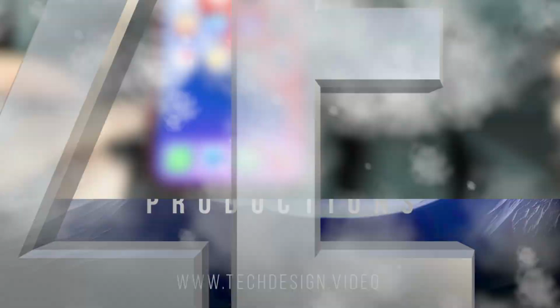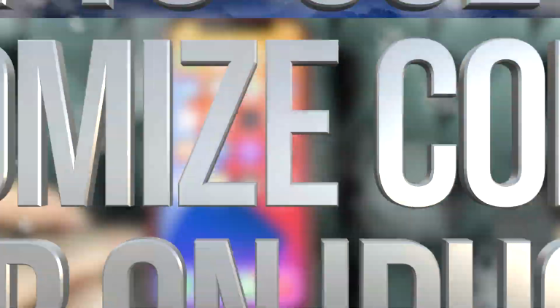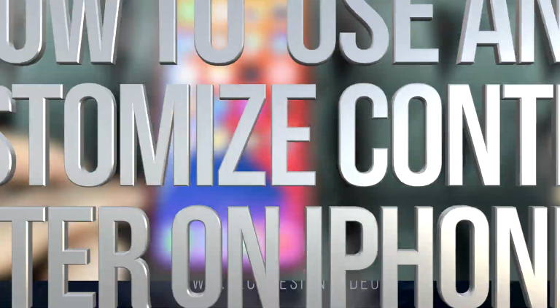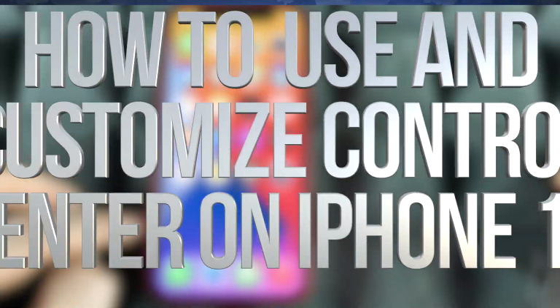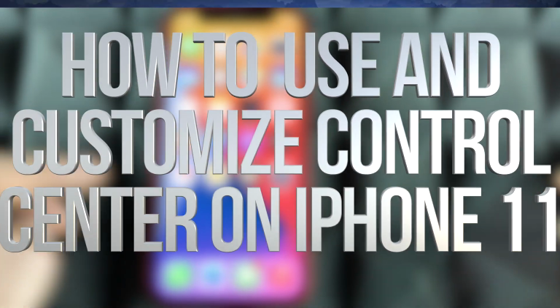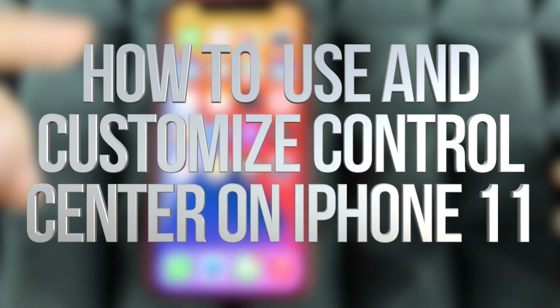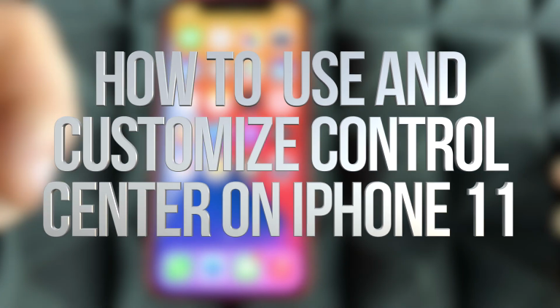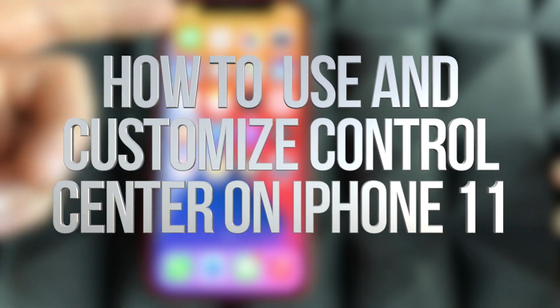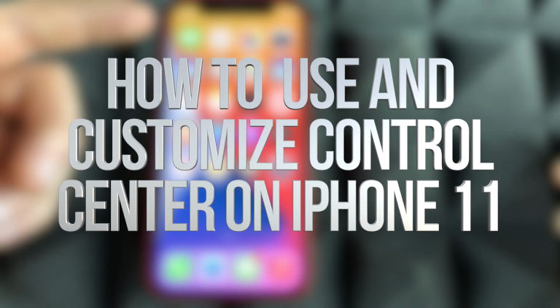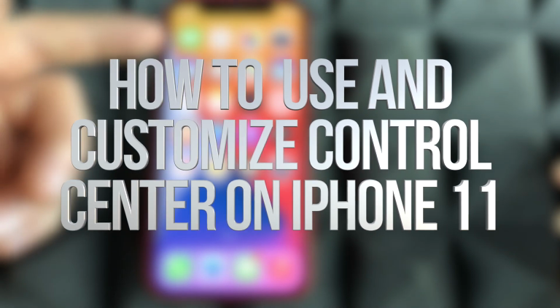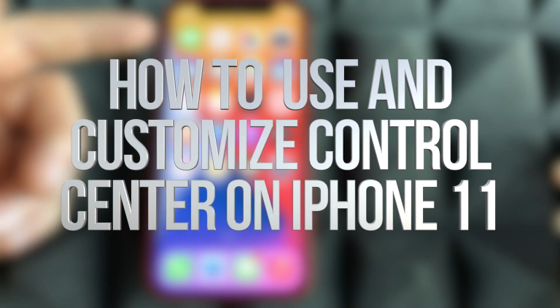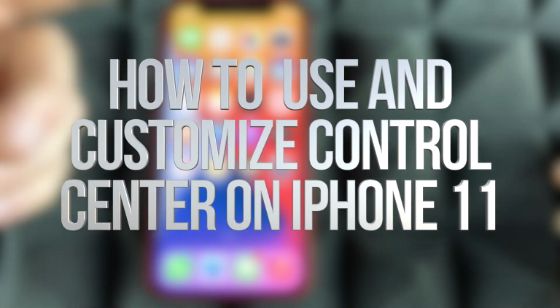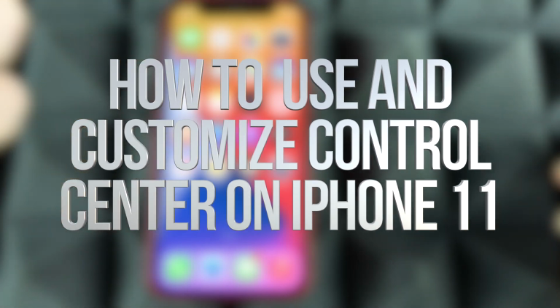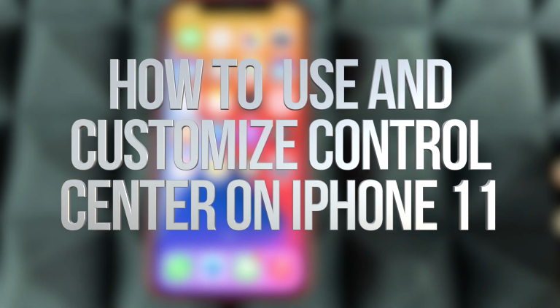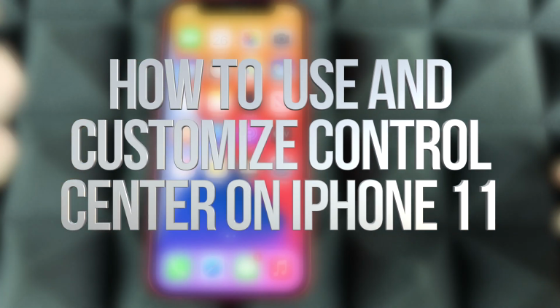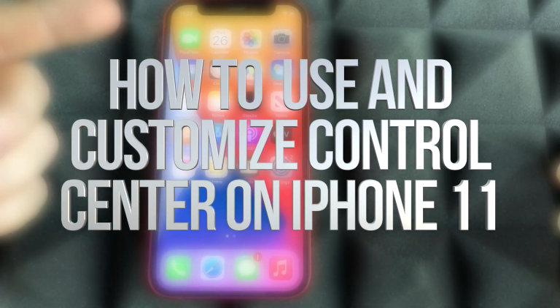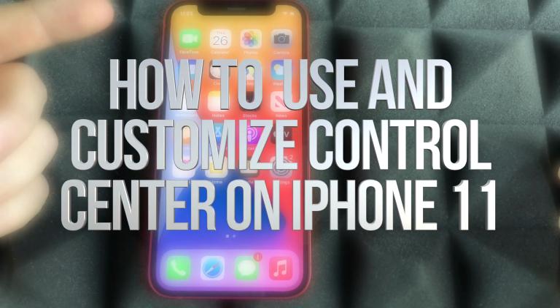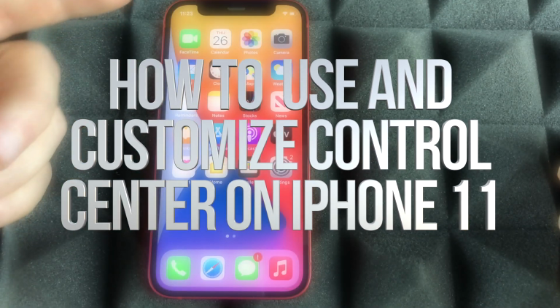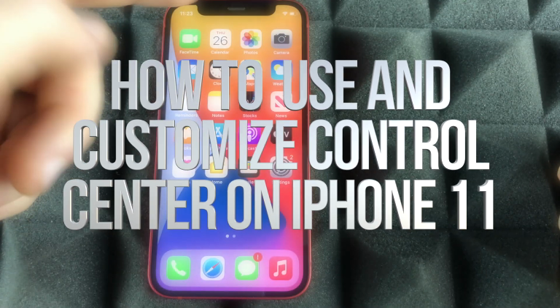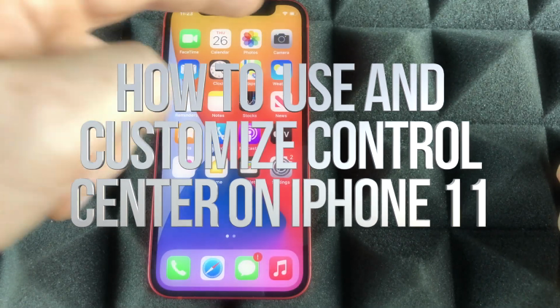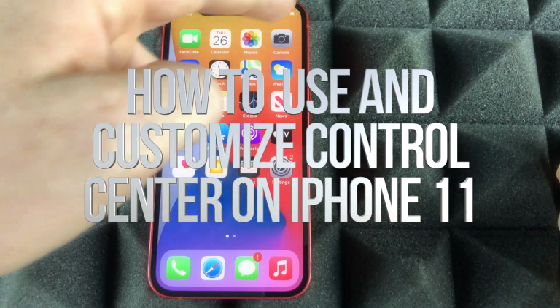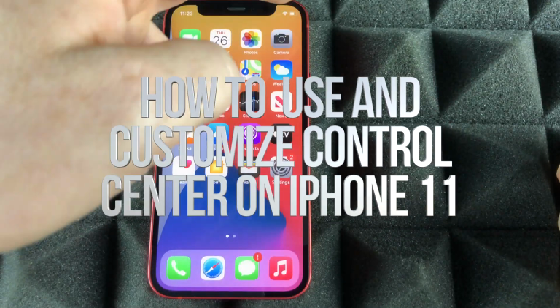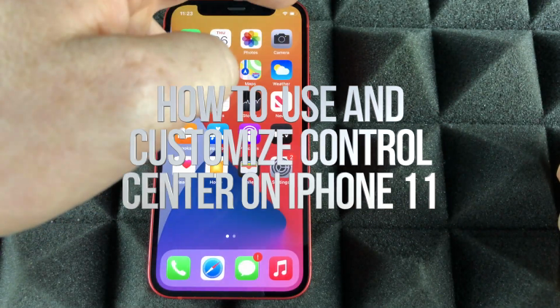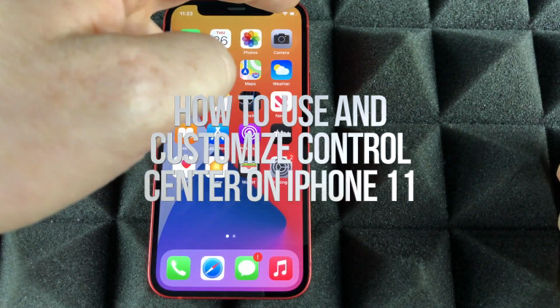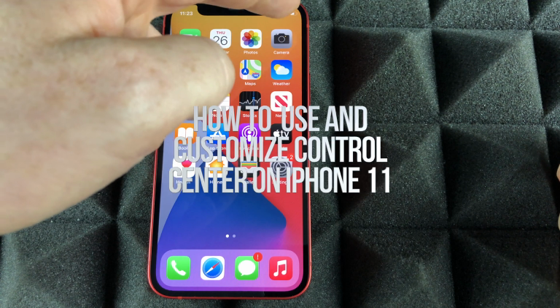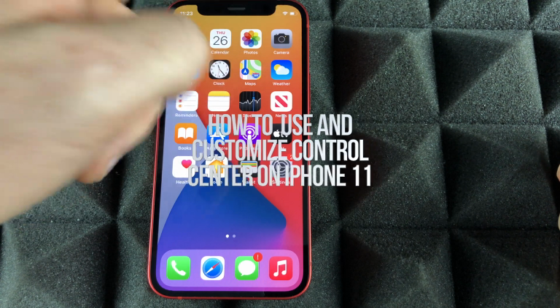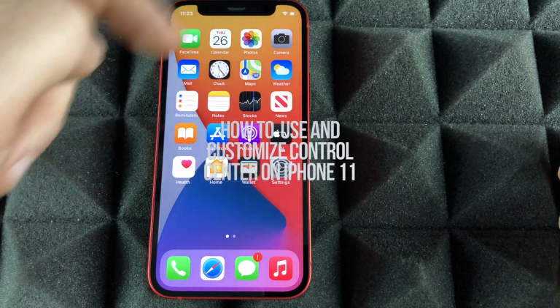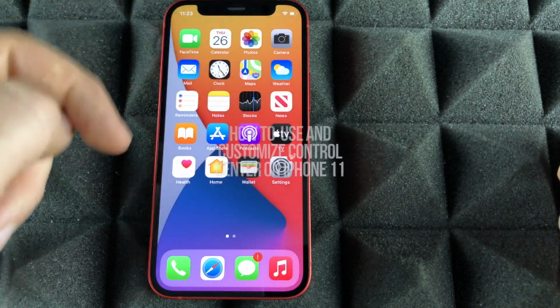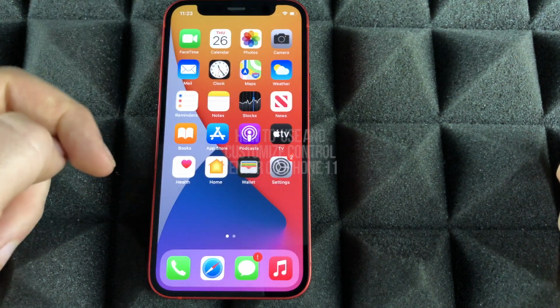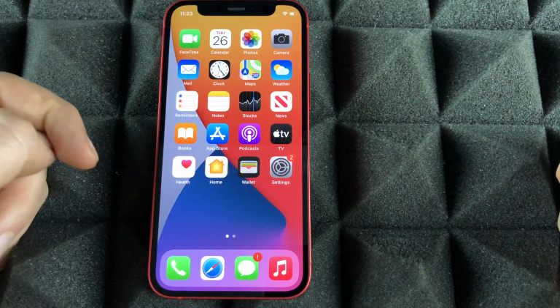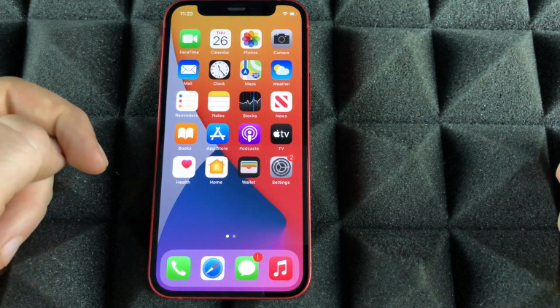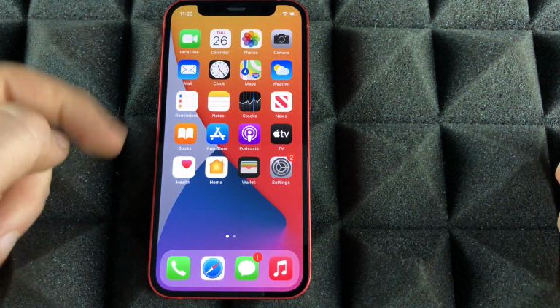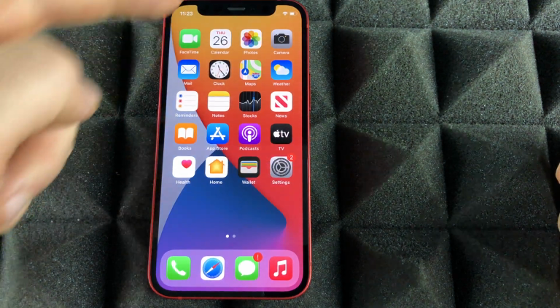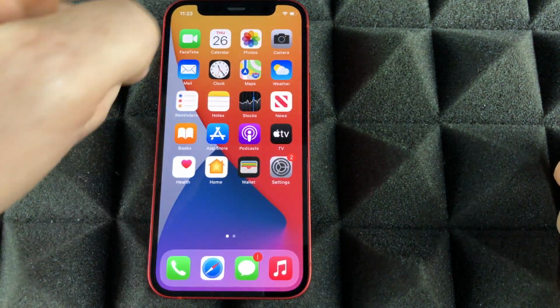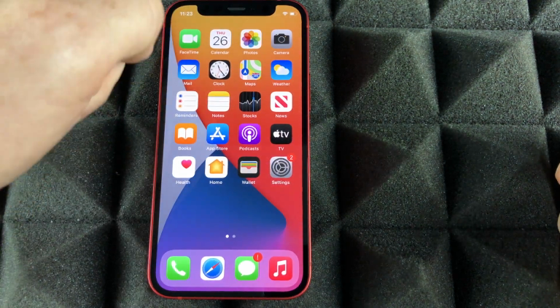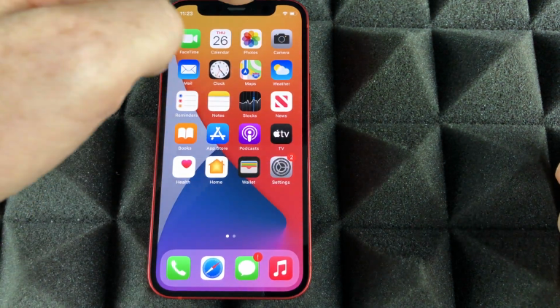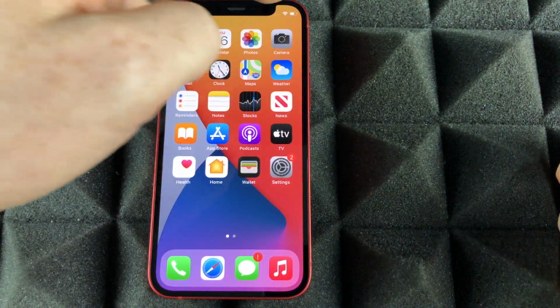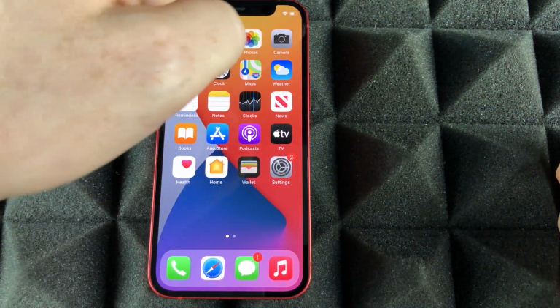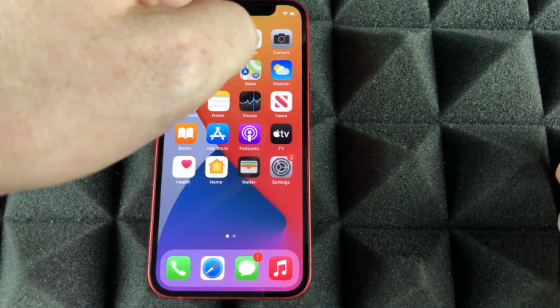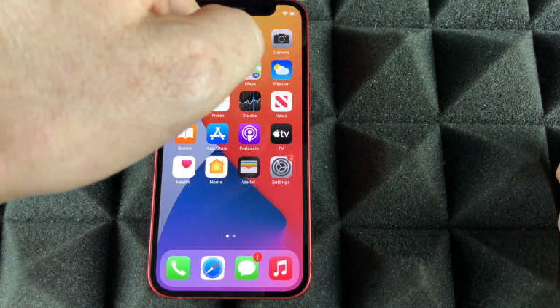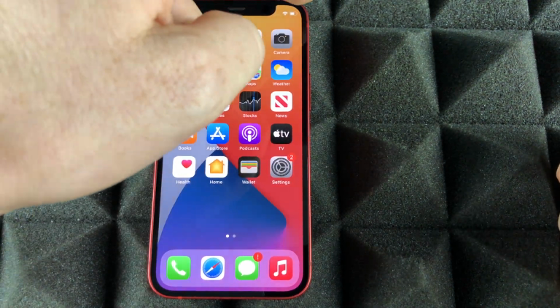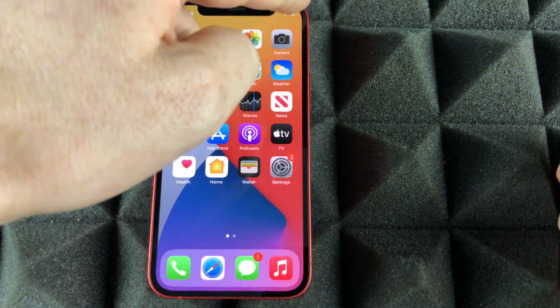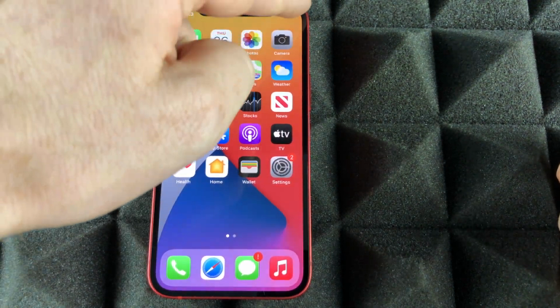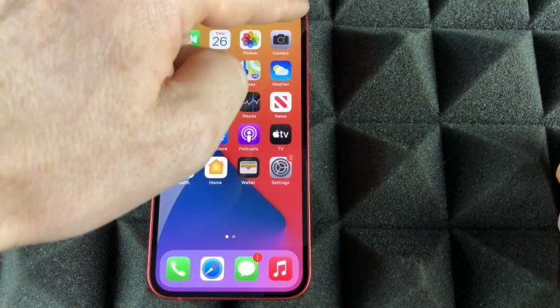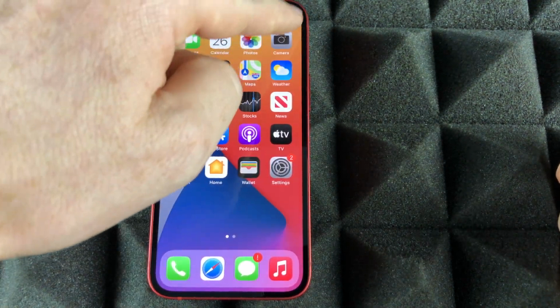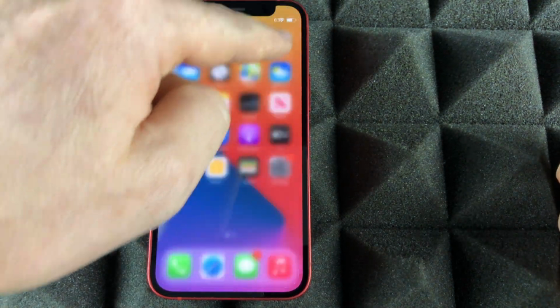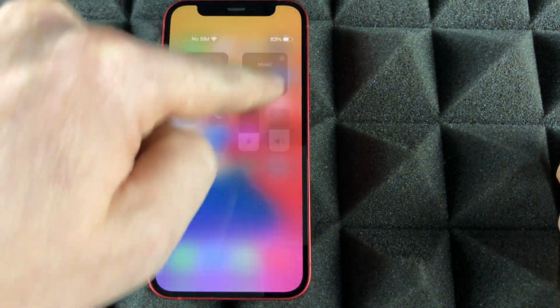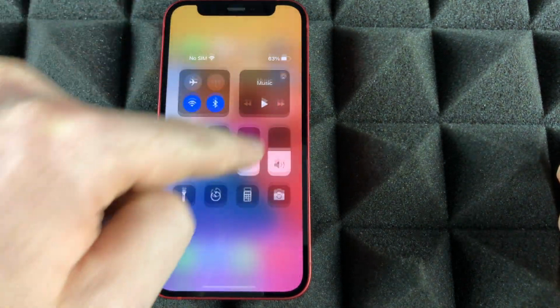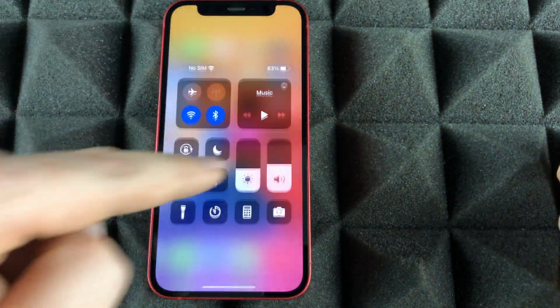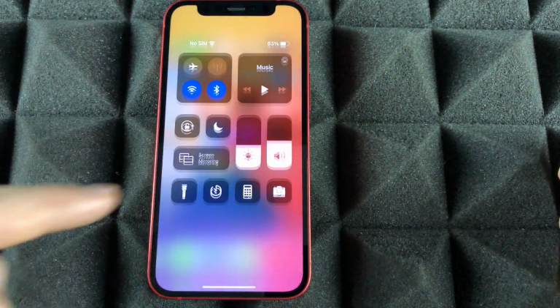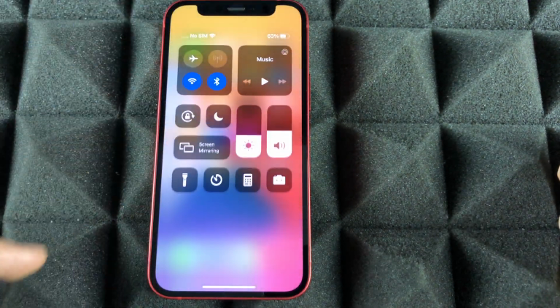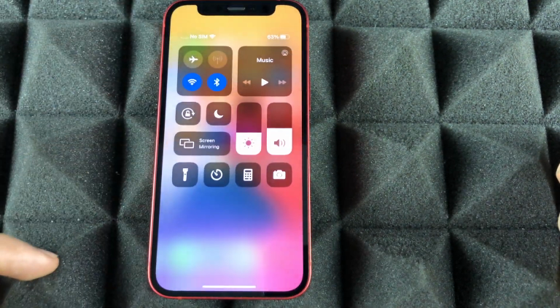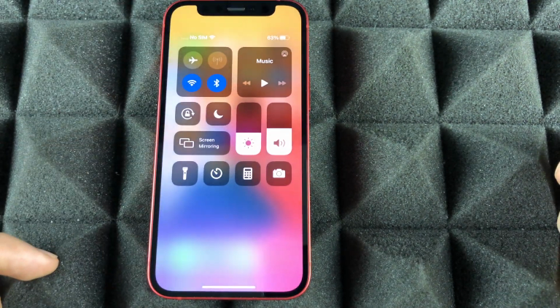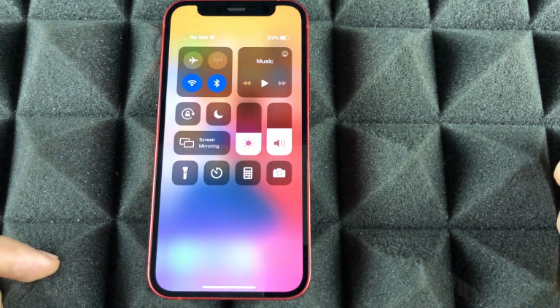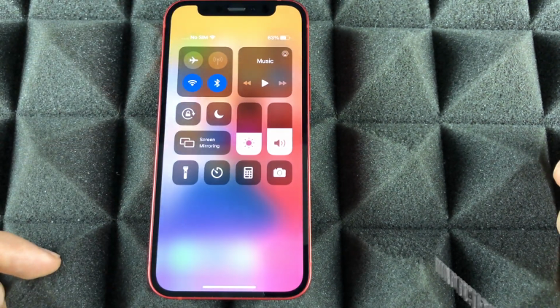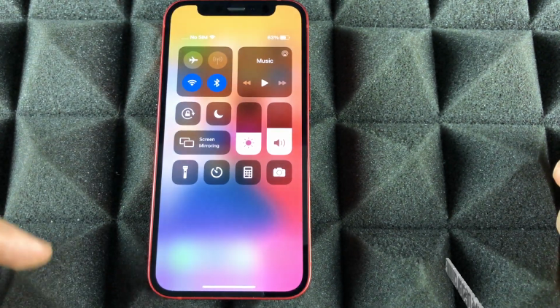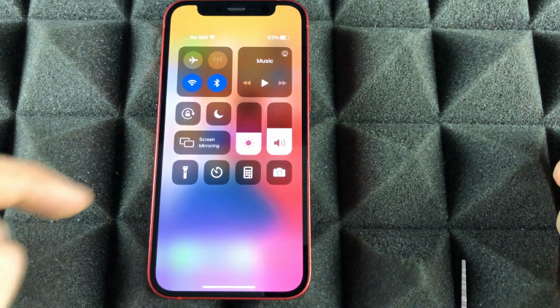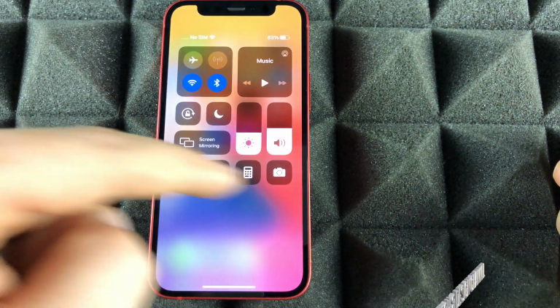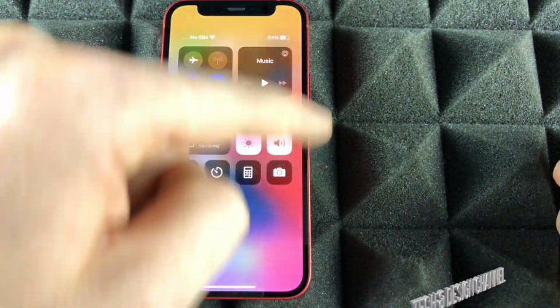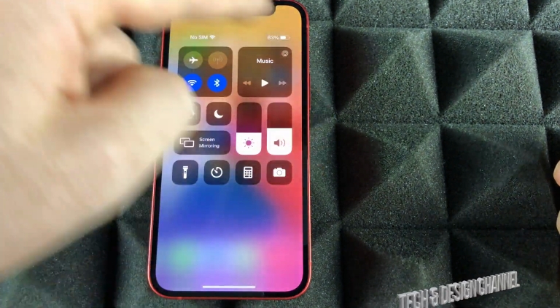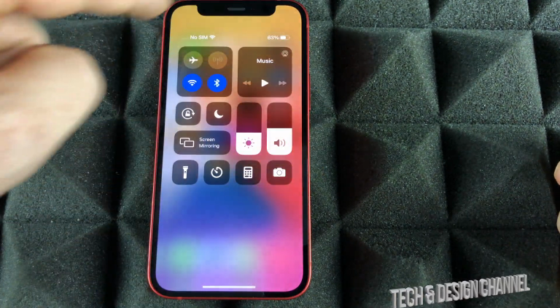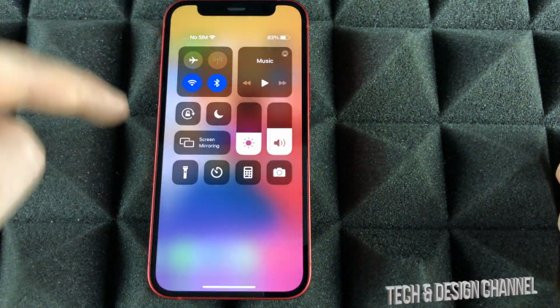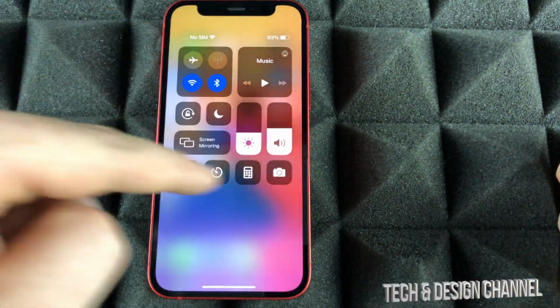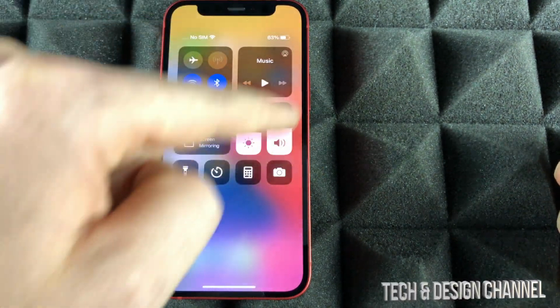Another gesture you have to know is from the top right-hand corner — just slide your finger downwards and you're going to see this.